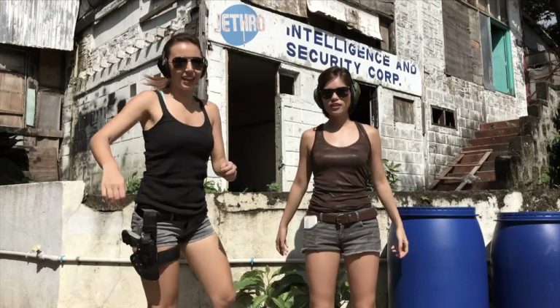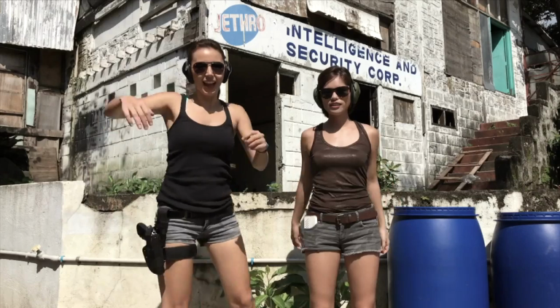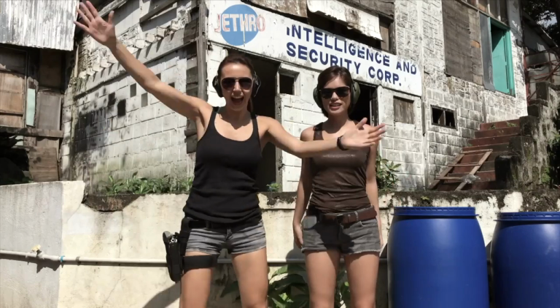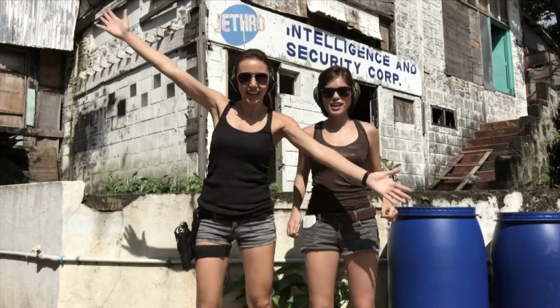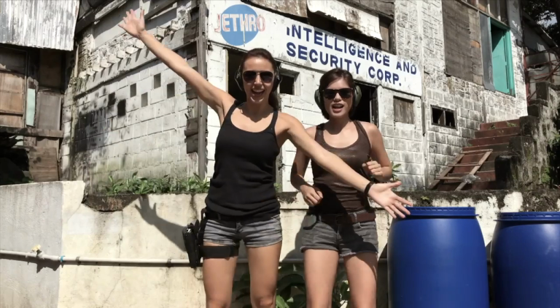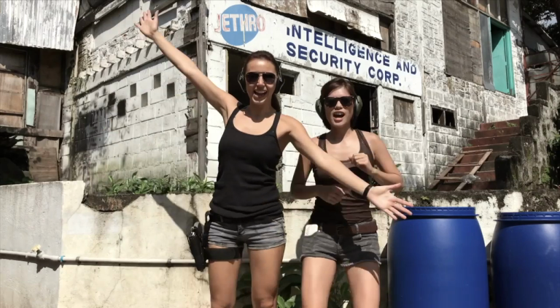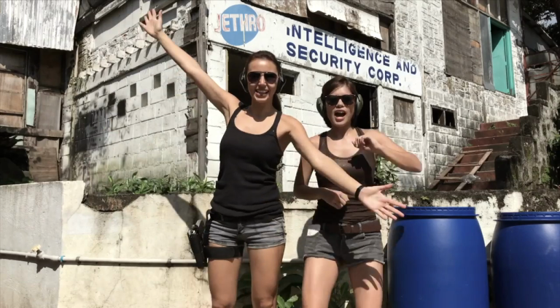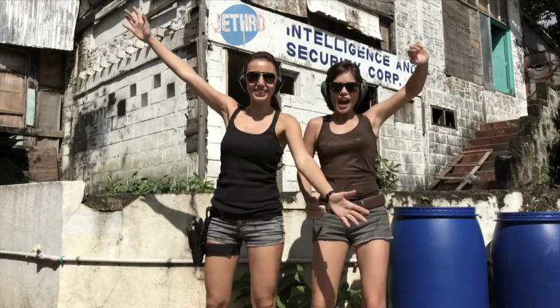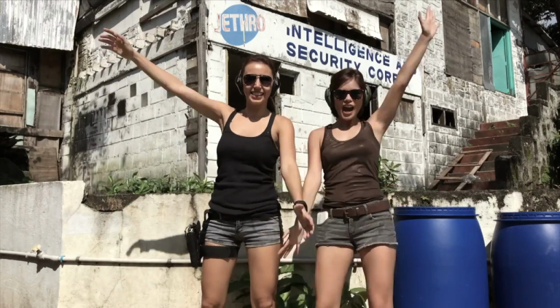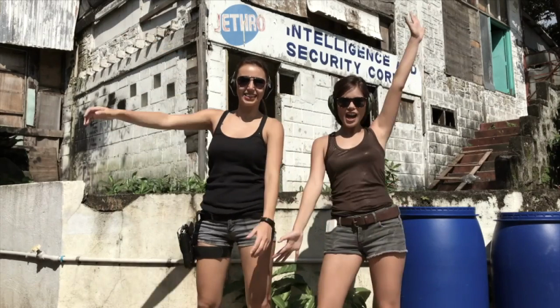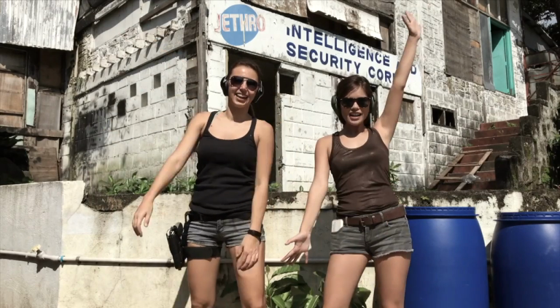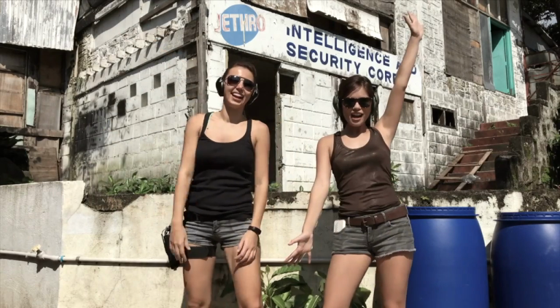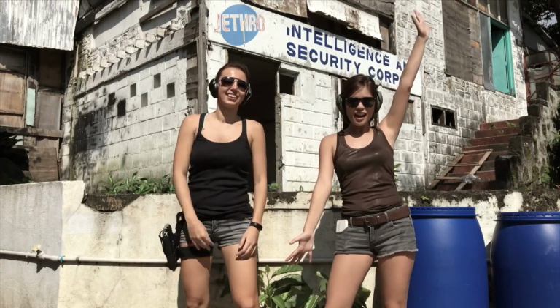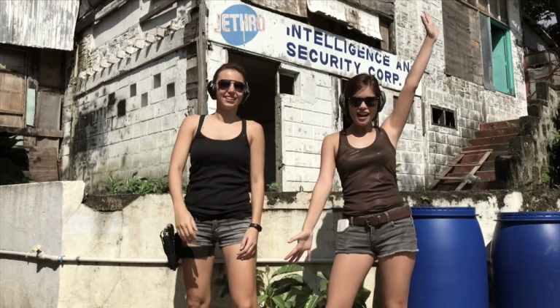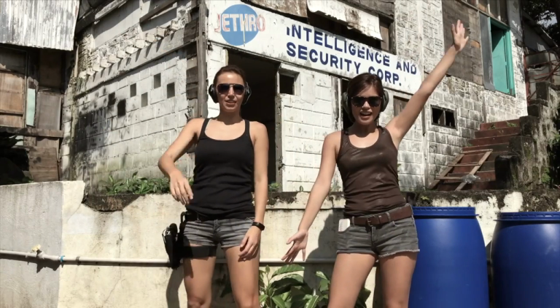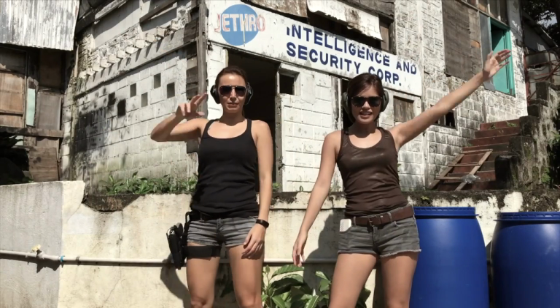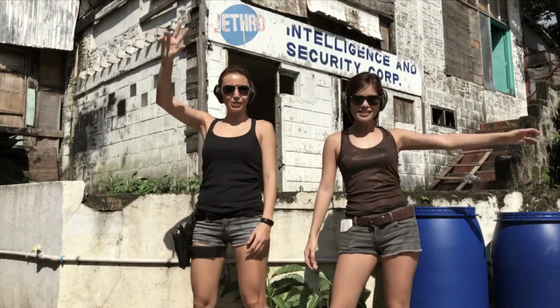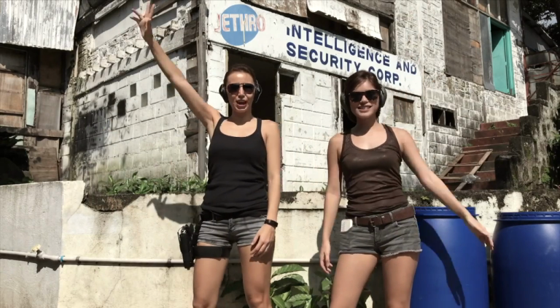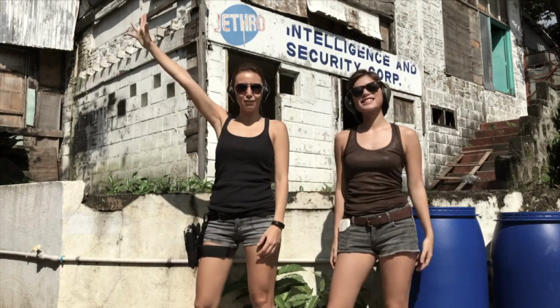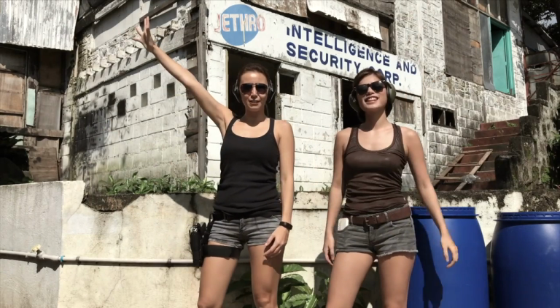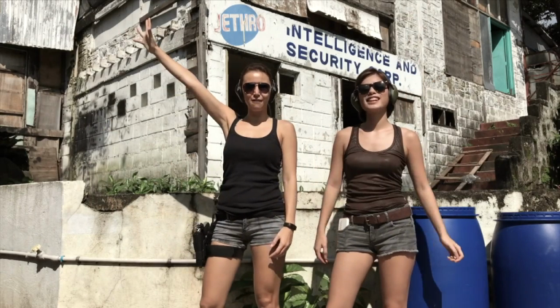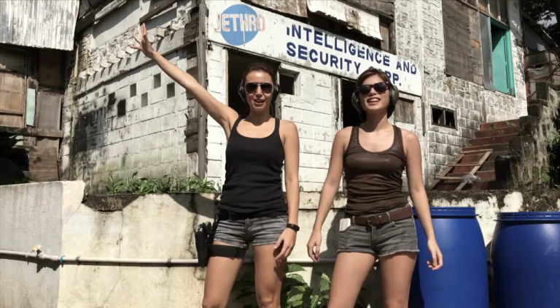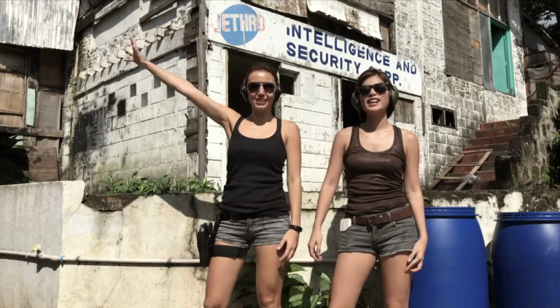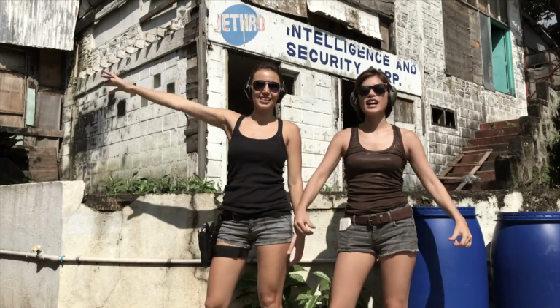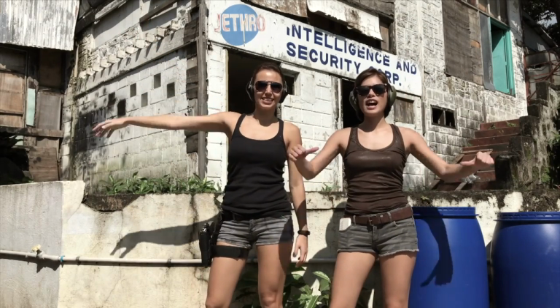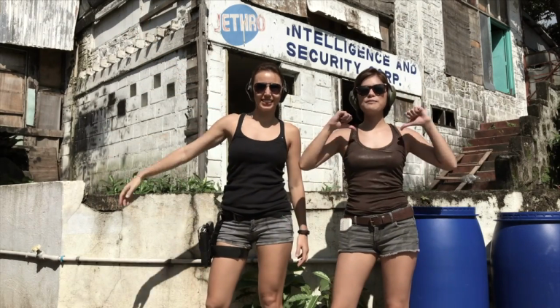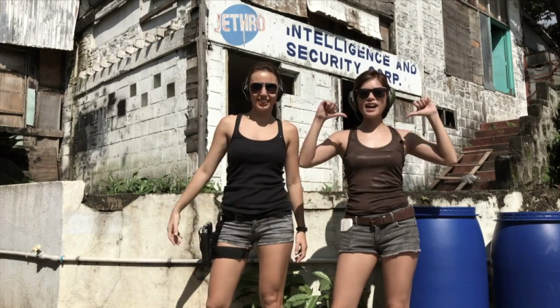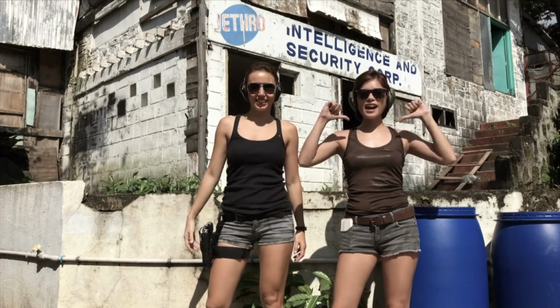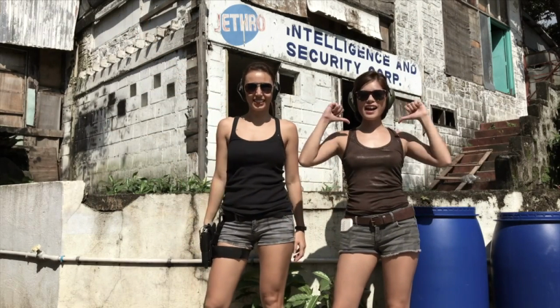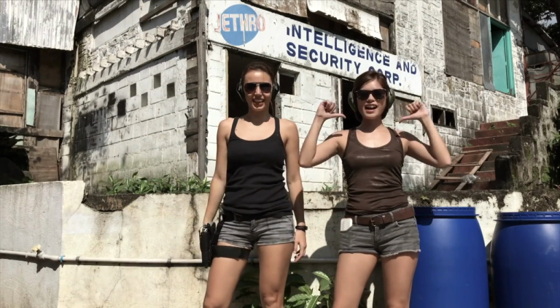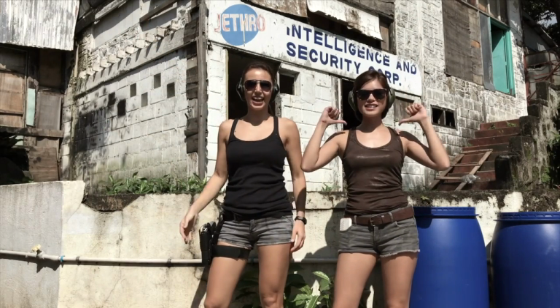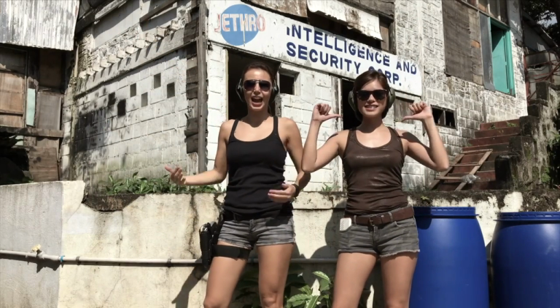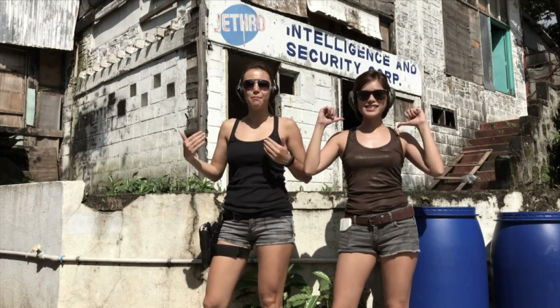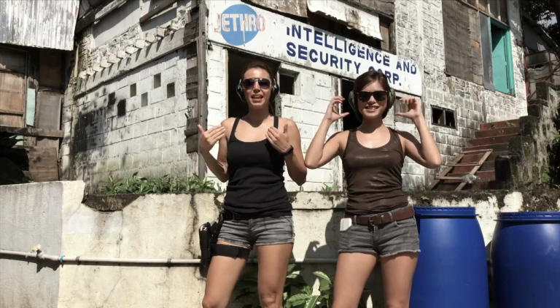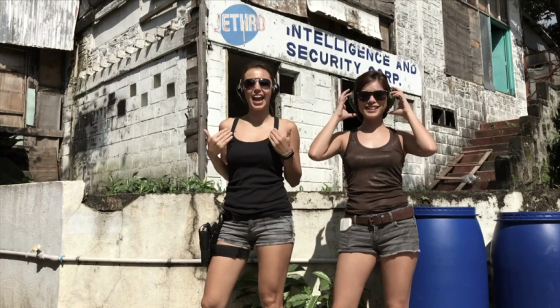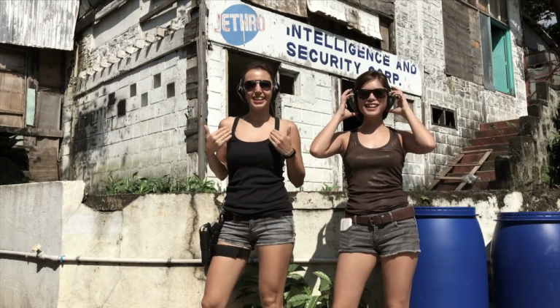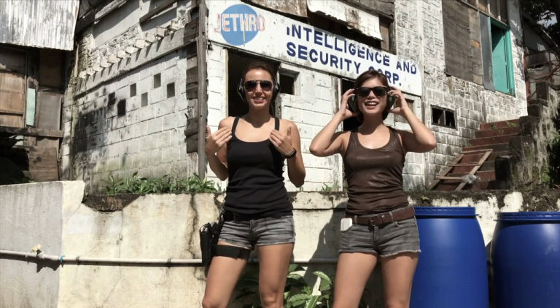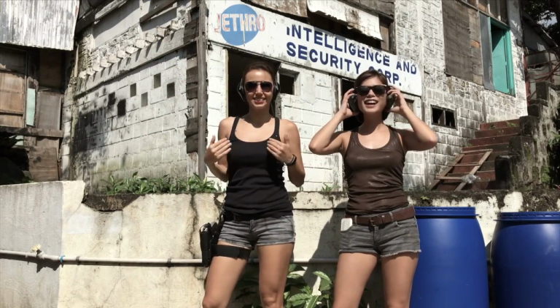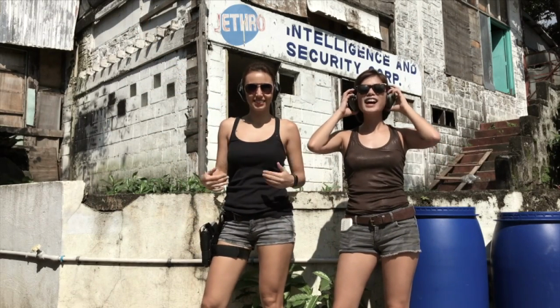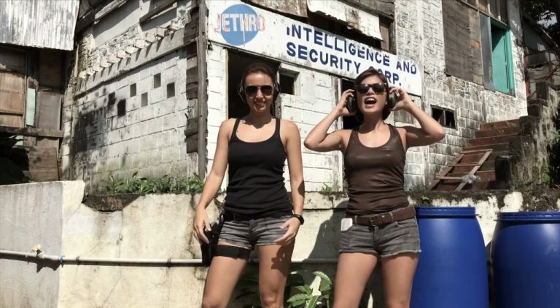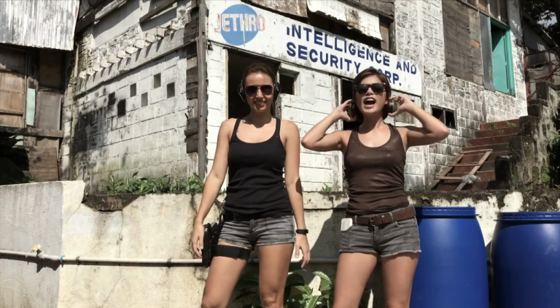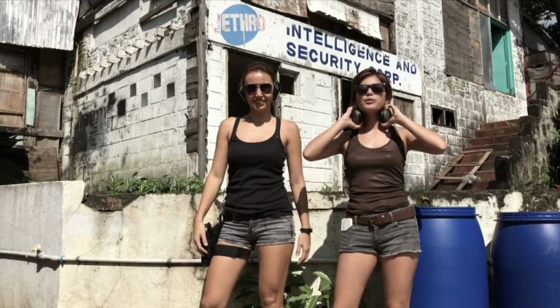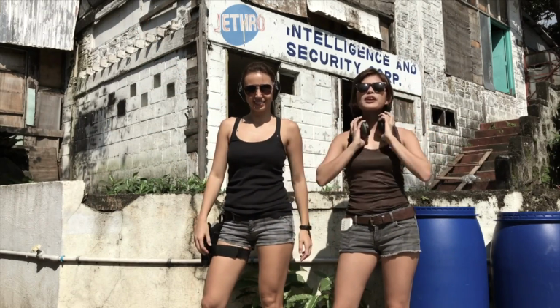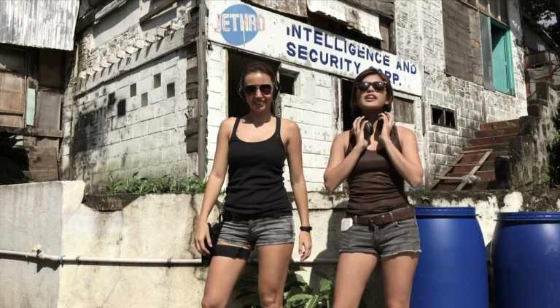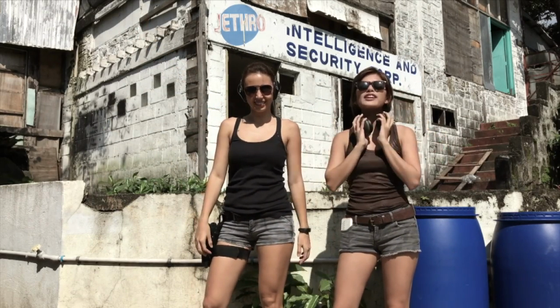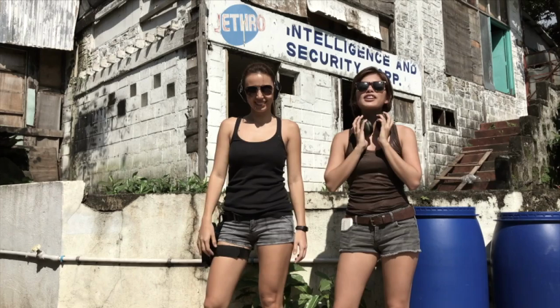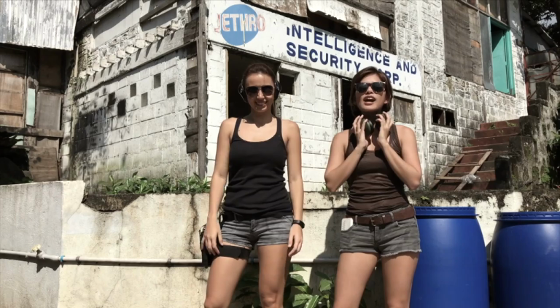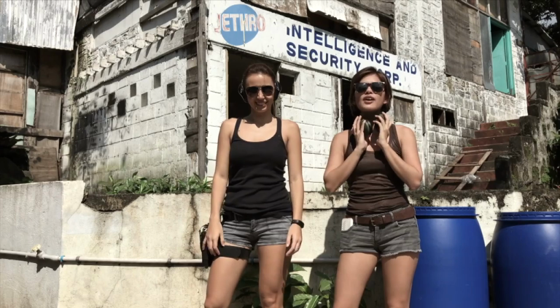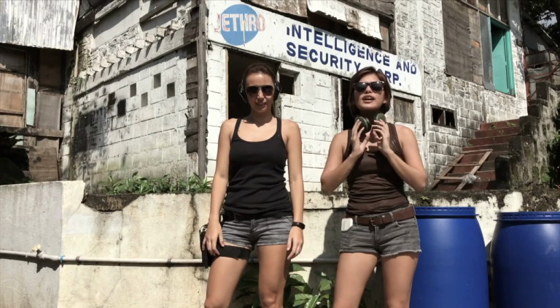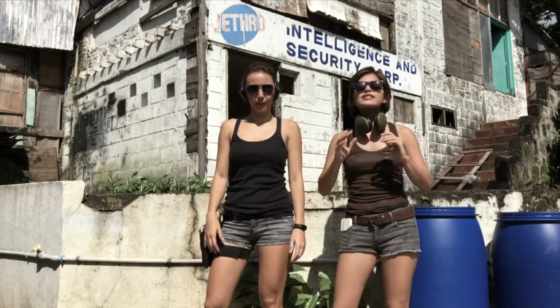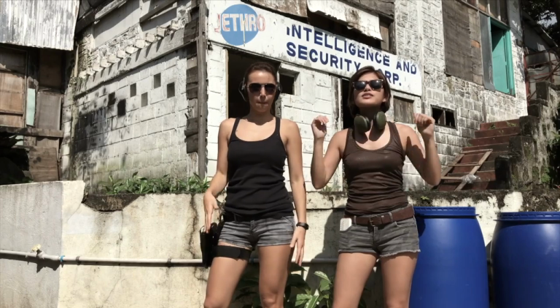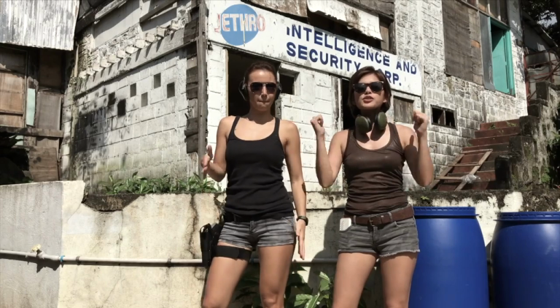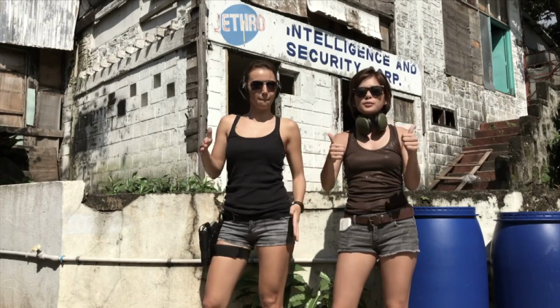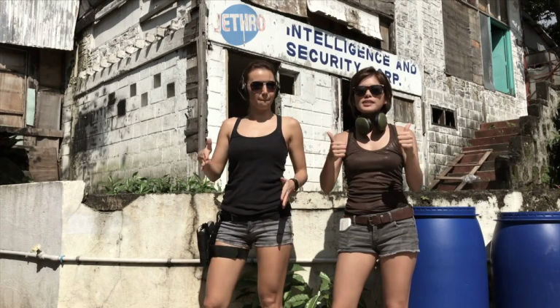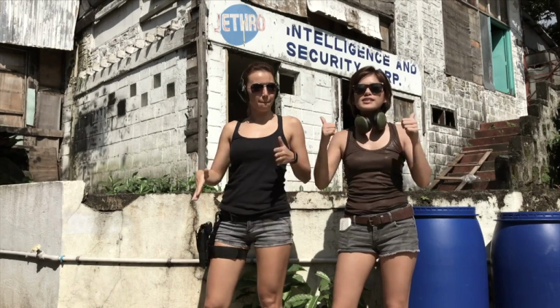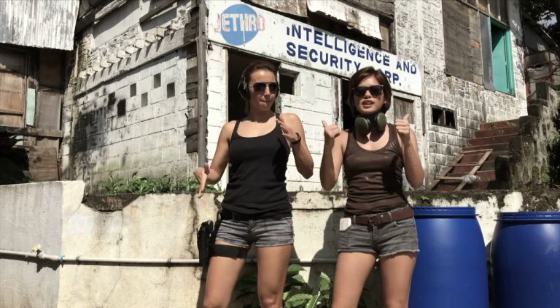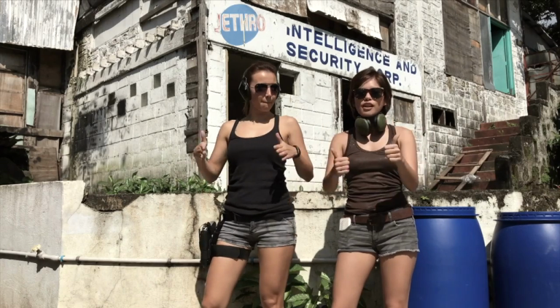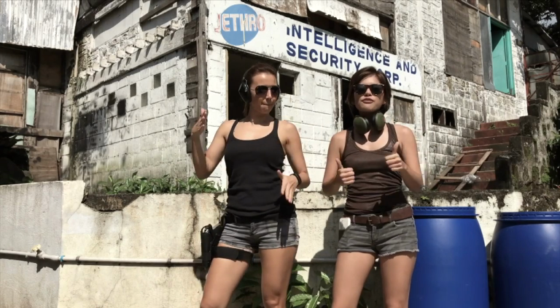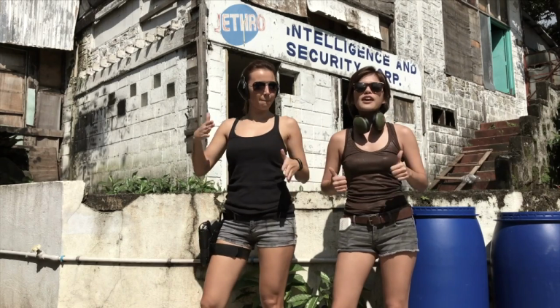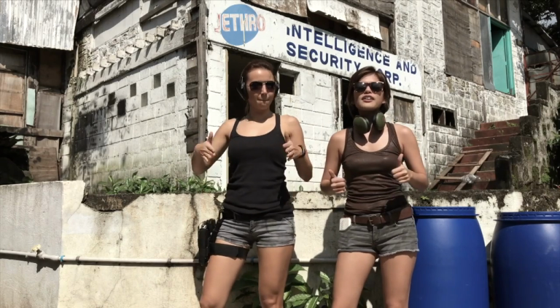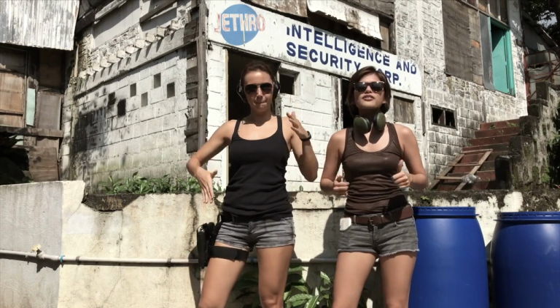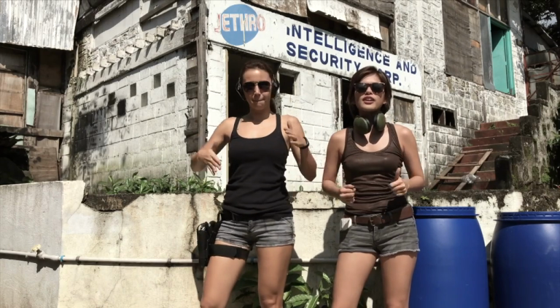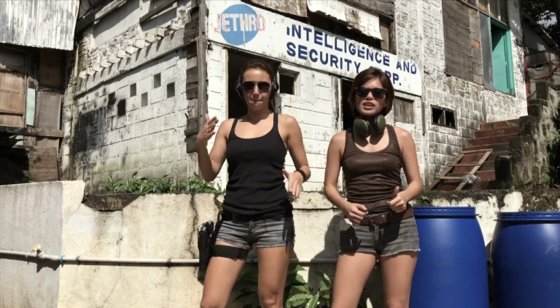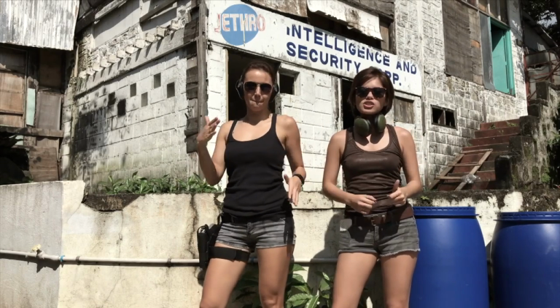Hi guys! Hey guys! From the Traveling Foxes! I'm Nat! And I'm Nat! And we are here now at Scooby's Gun Firing Range.